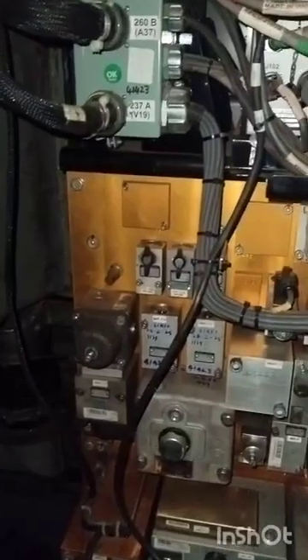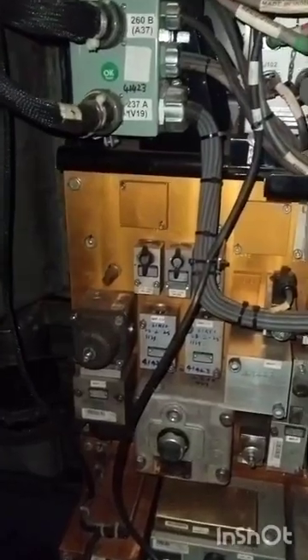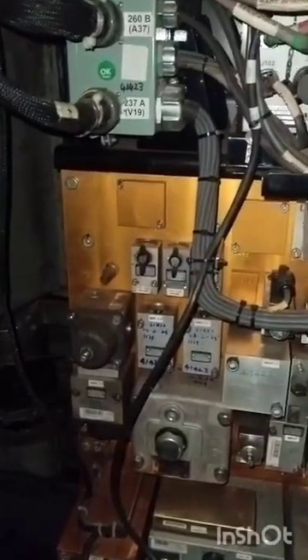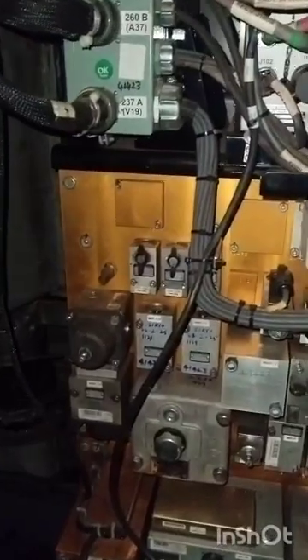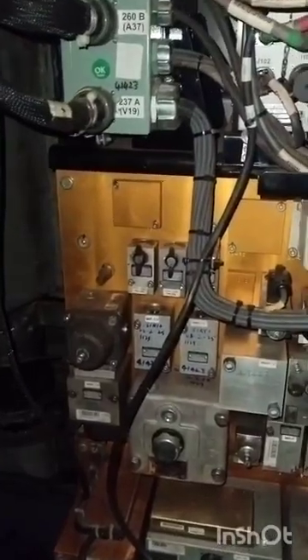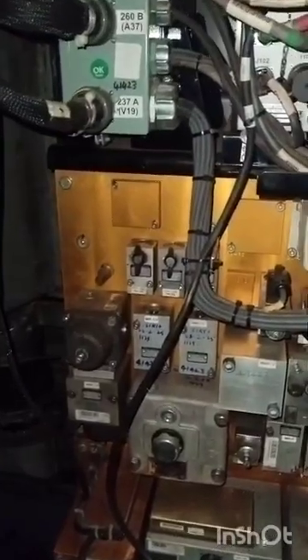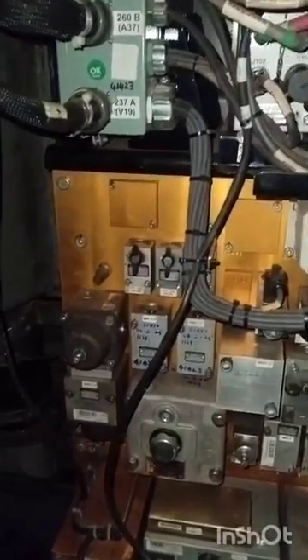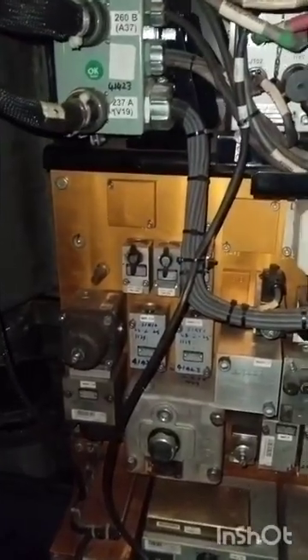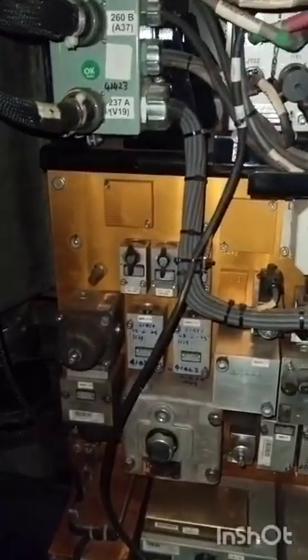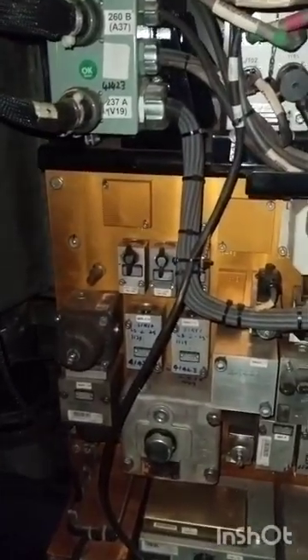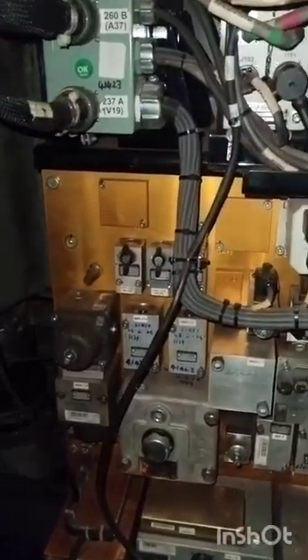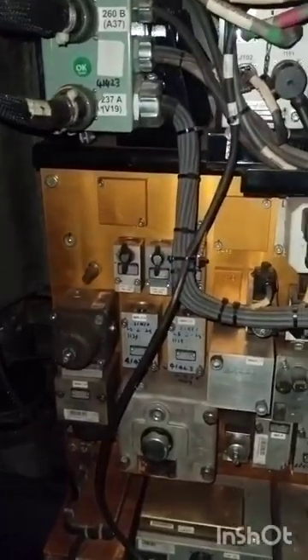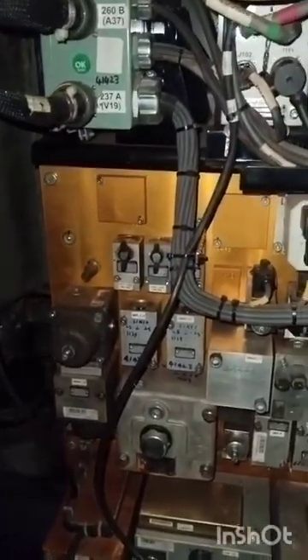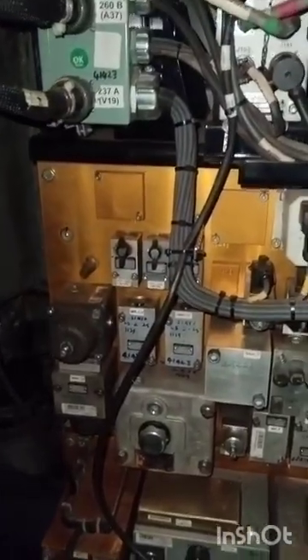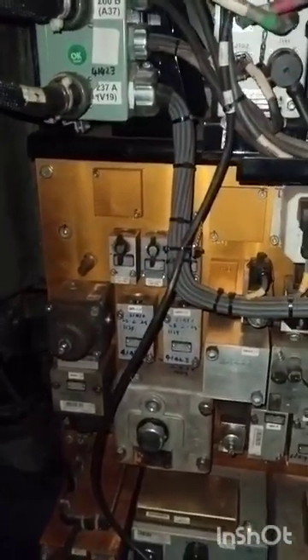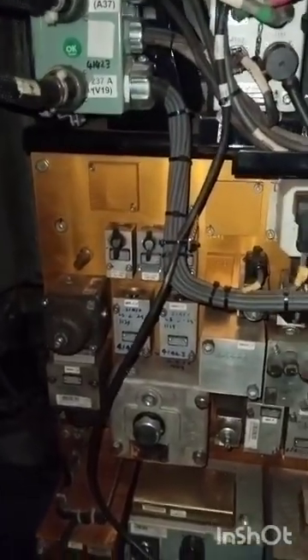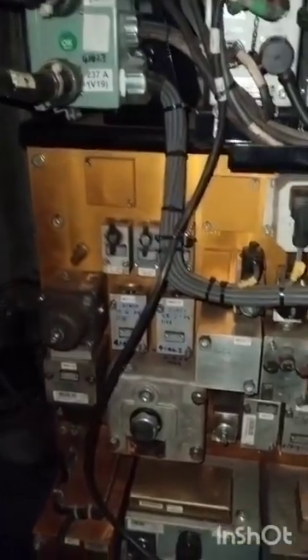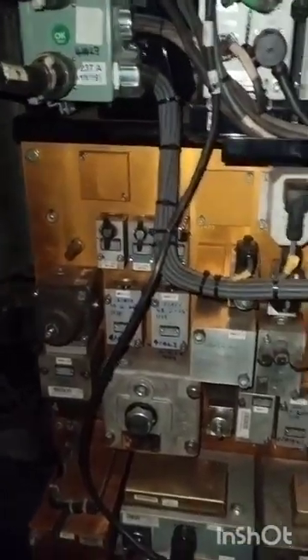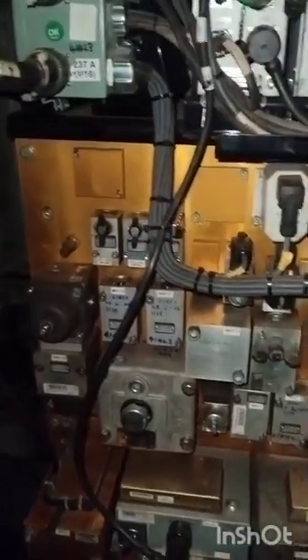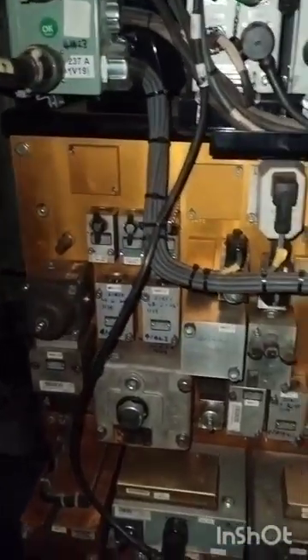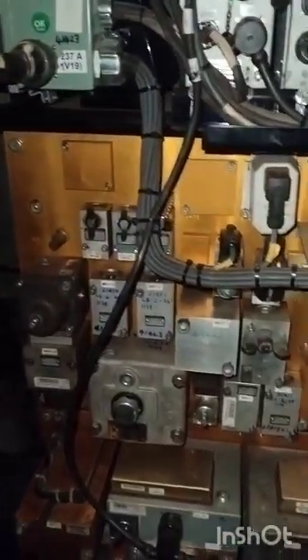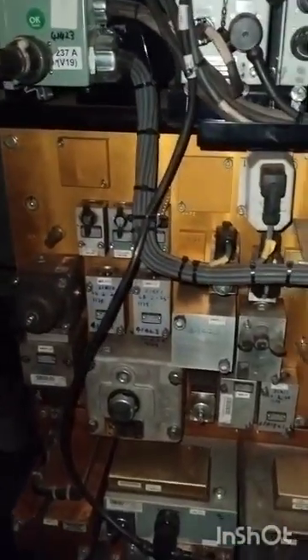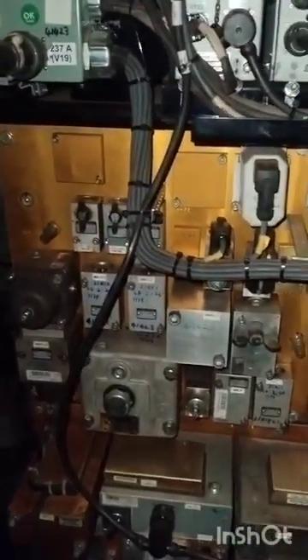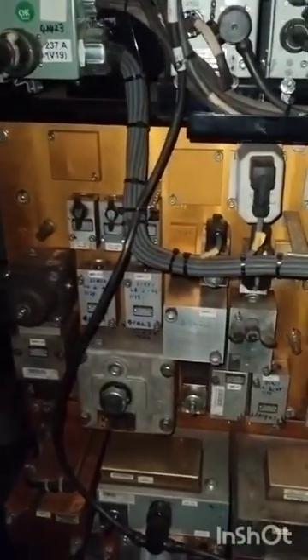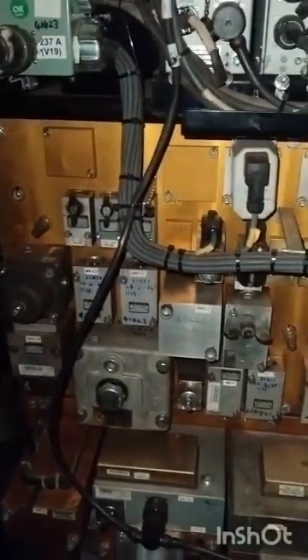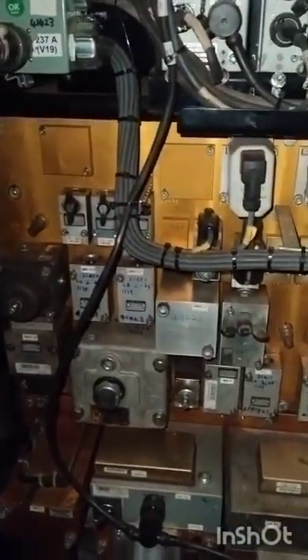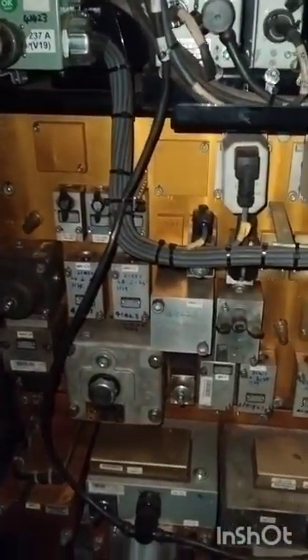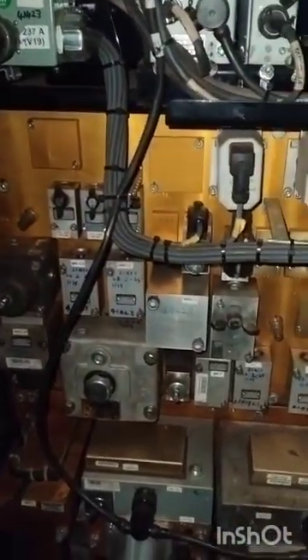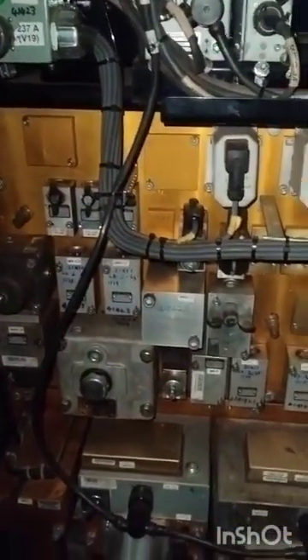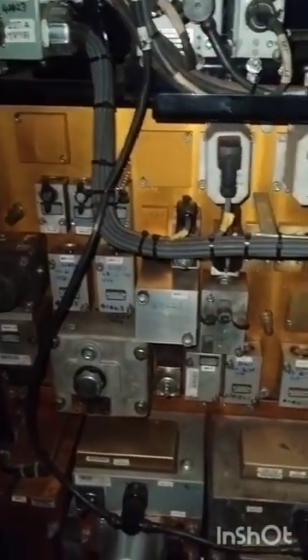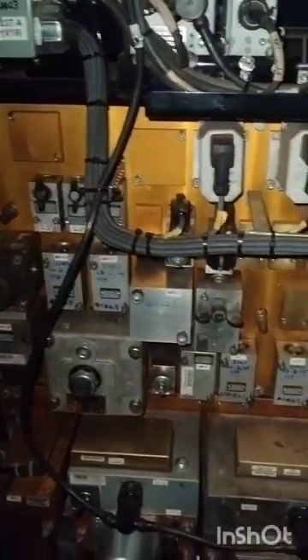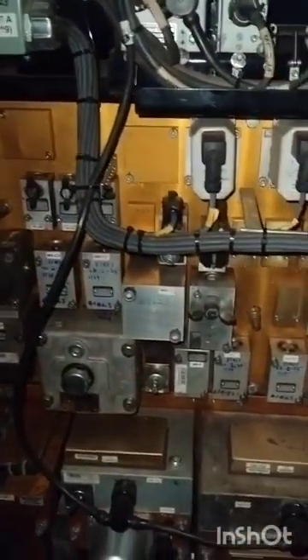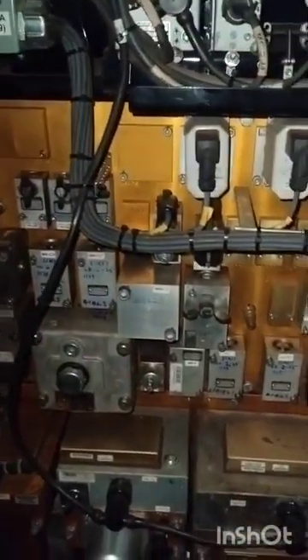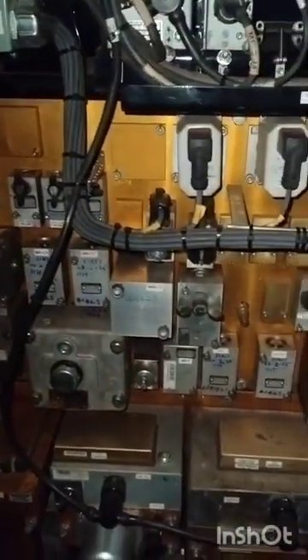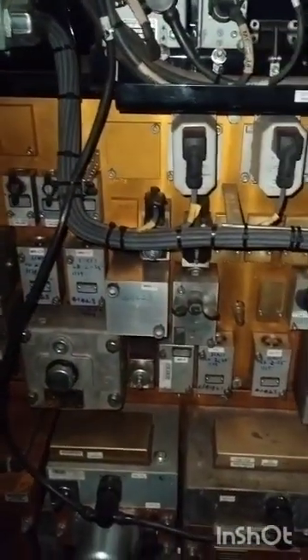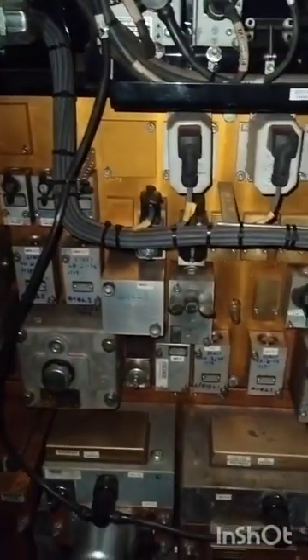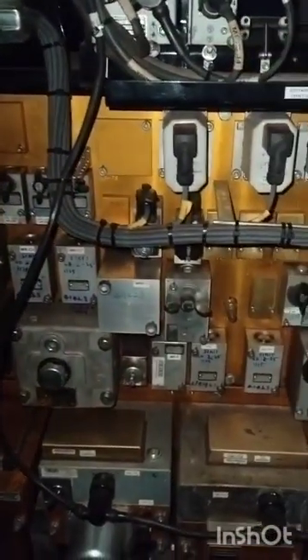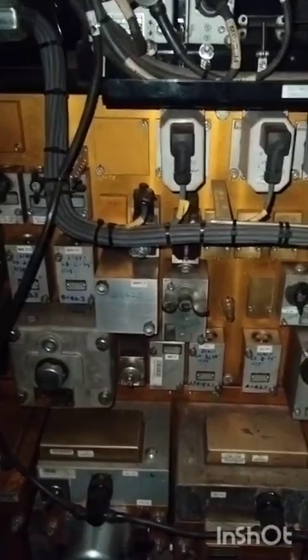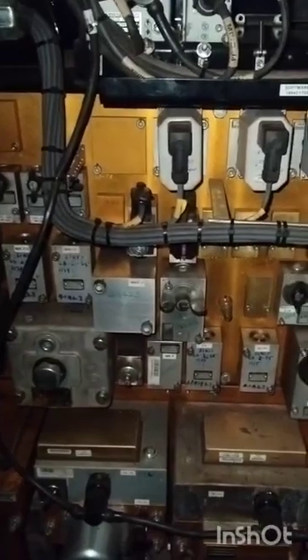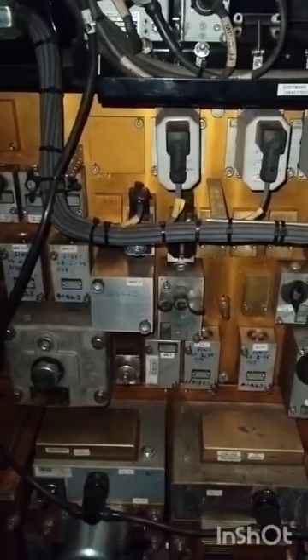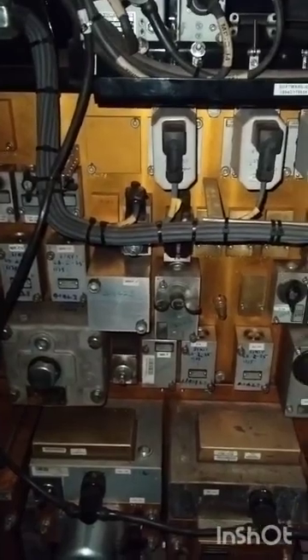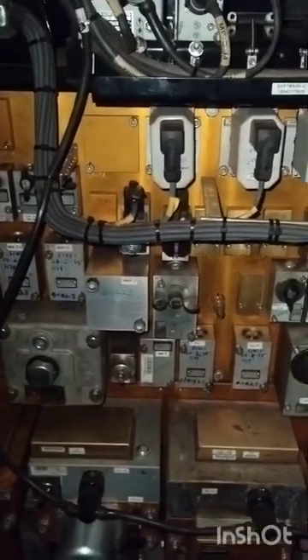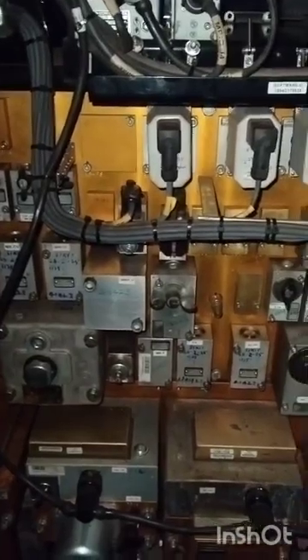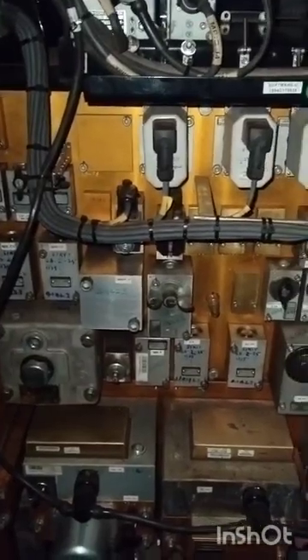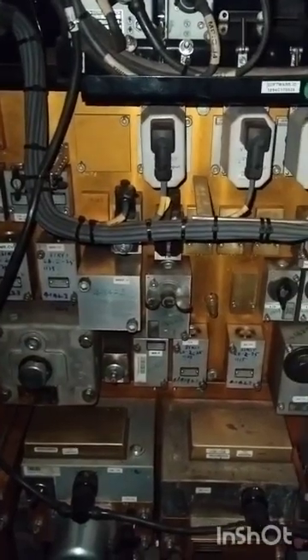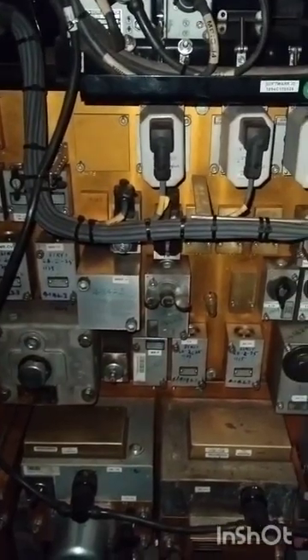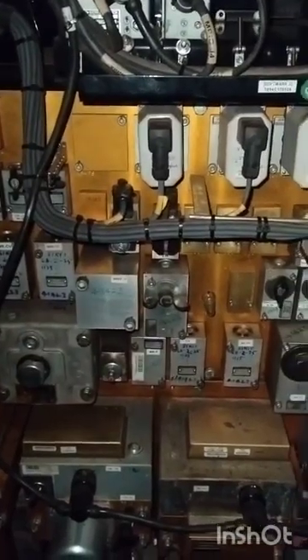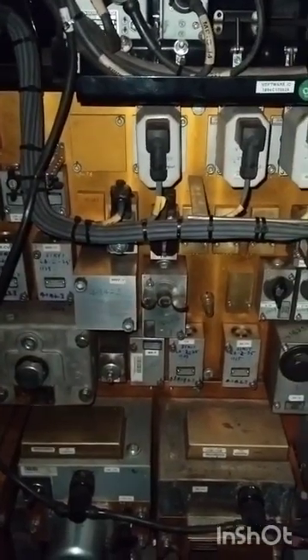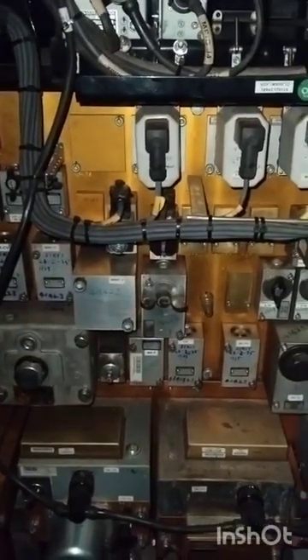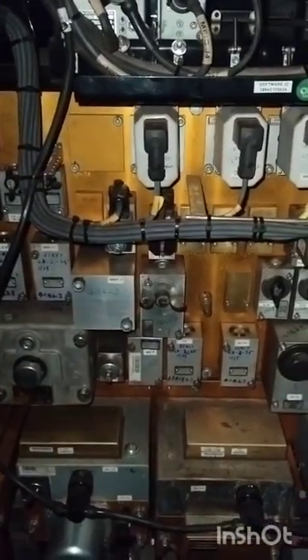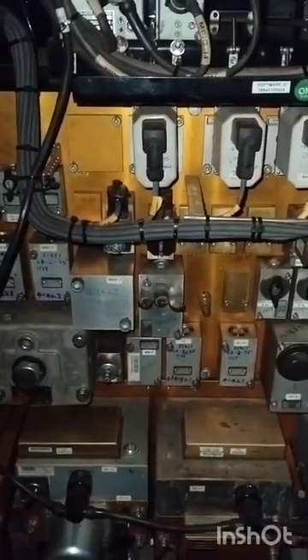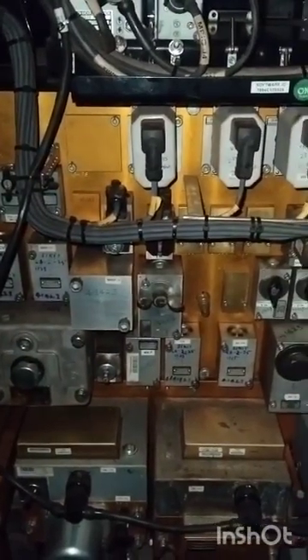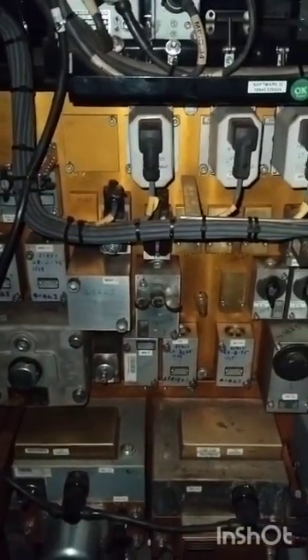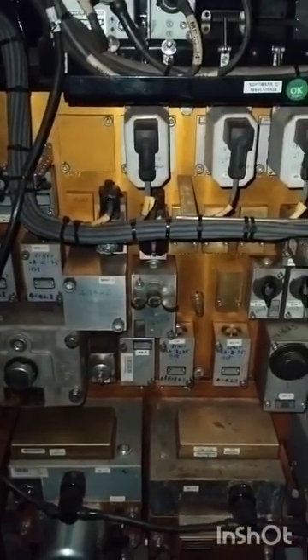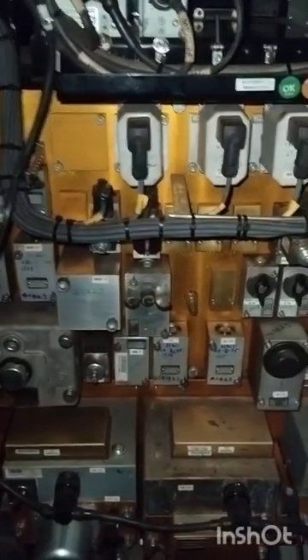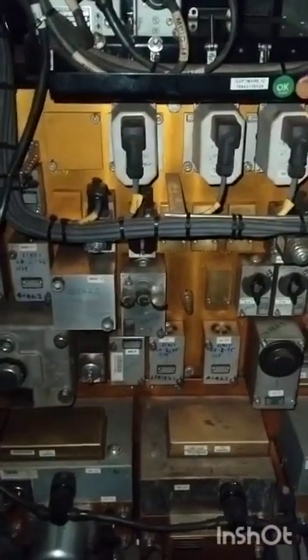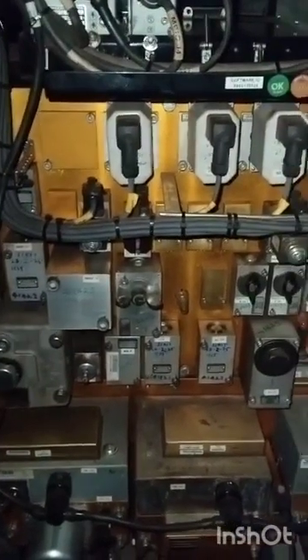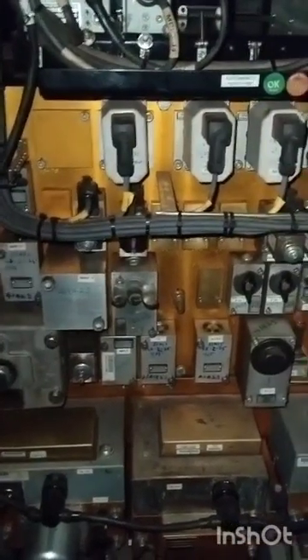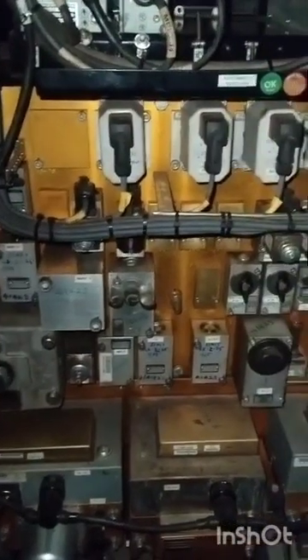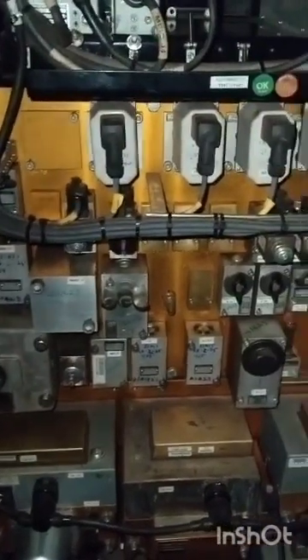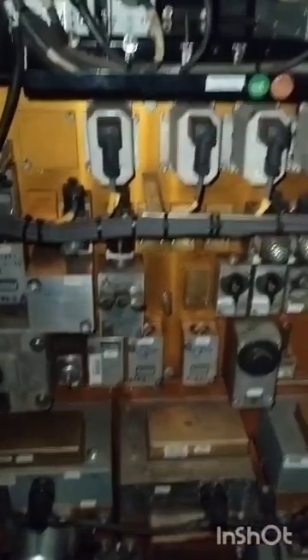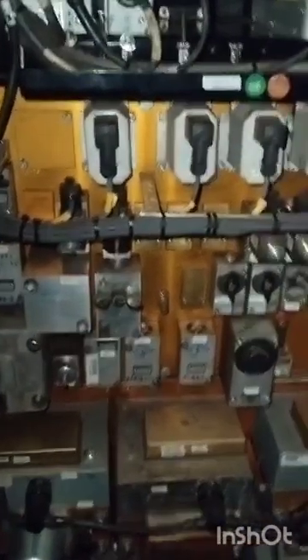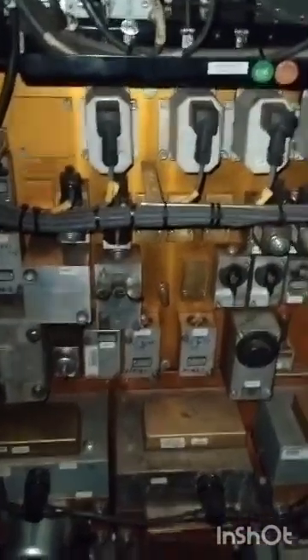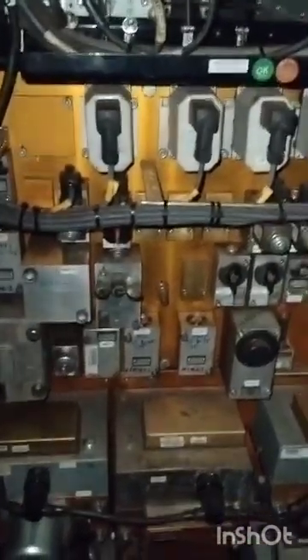This is the overall VFKB pneumatic panel. It has about 160 pneumatic panels in ELS VFKB.